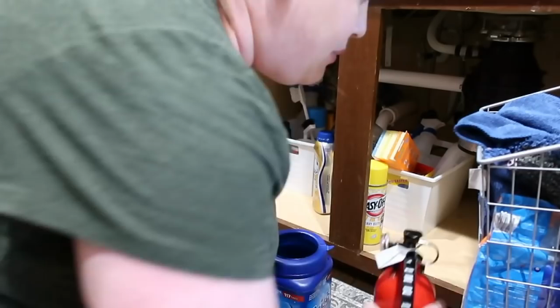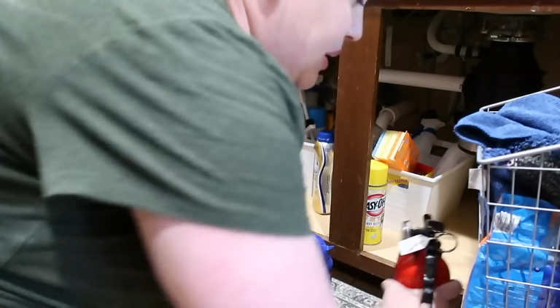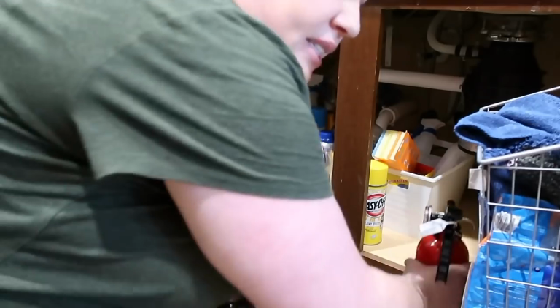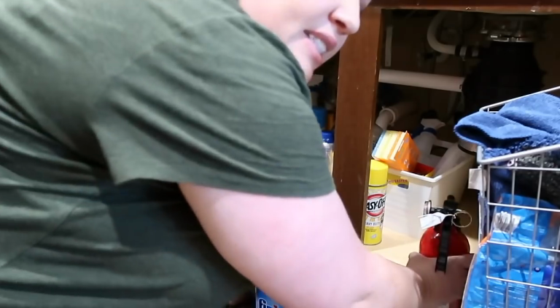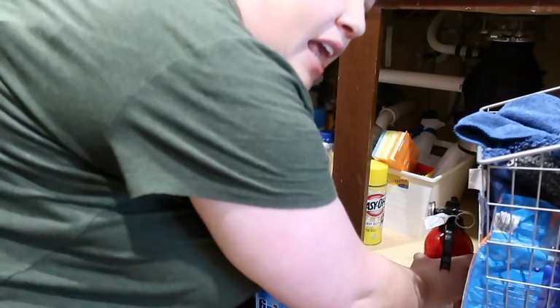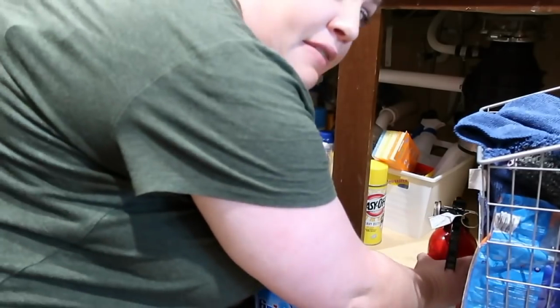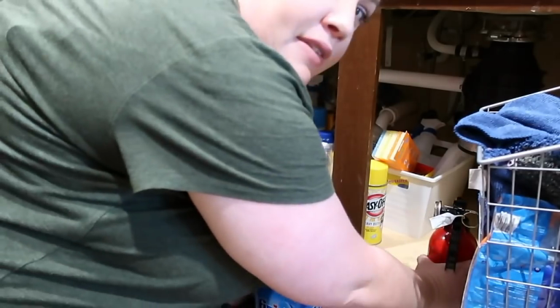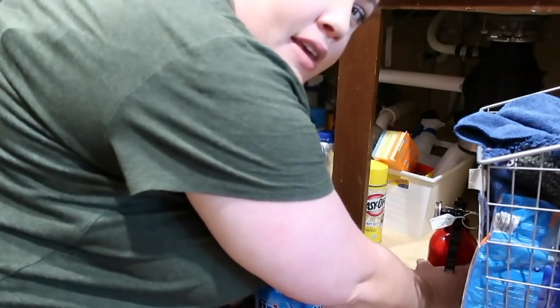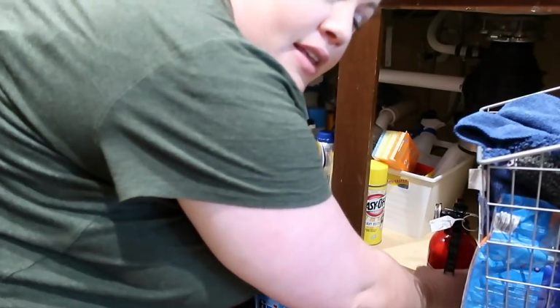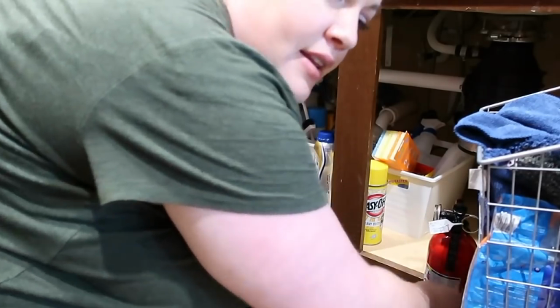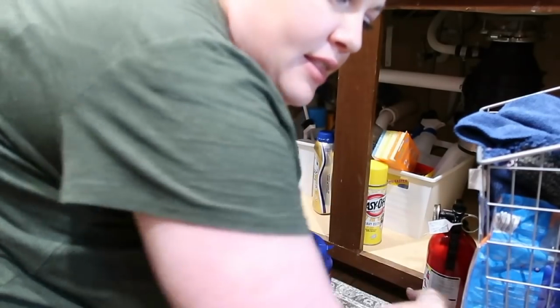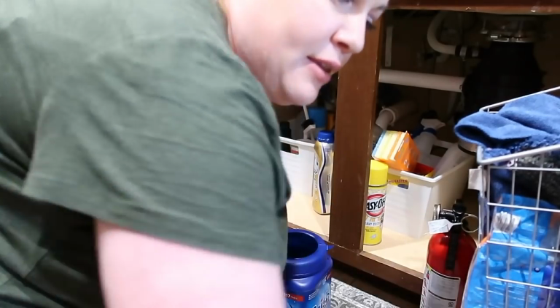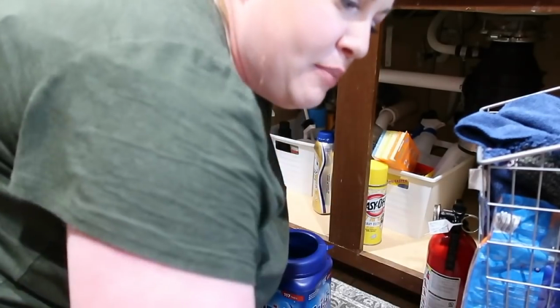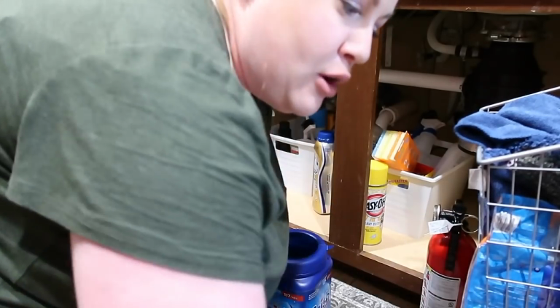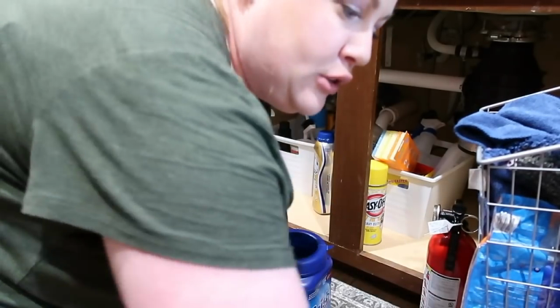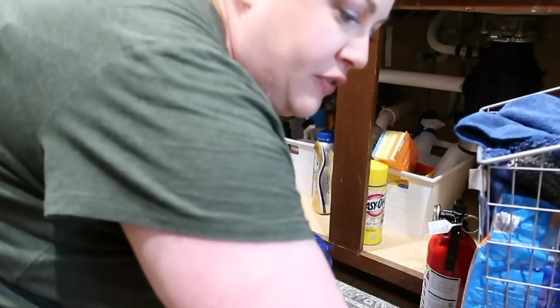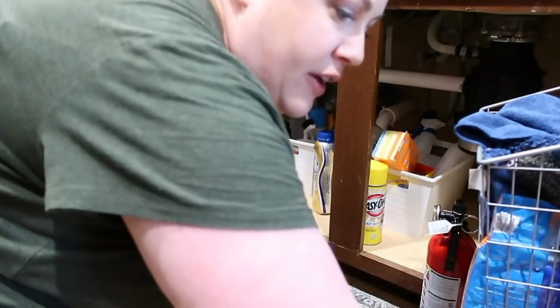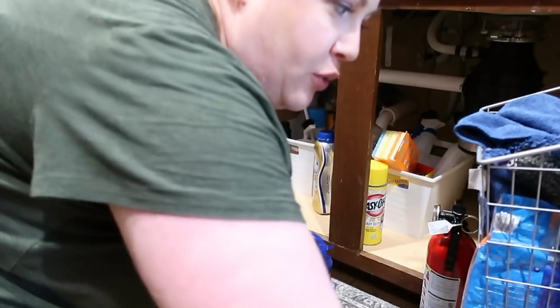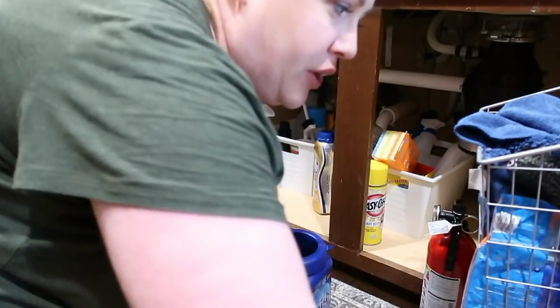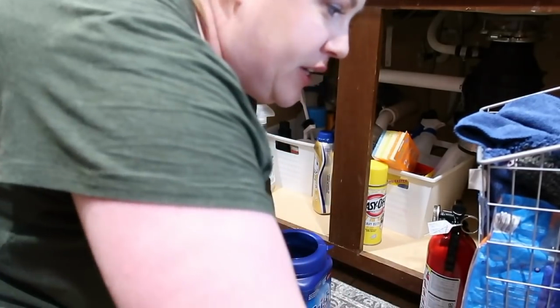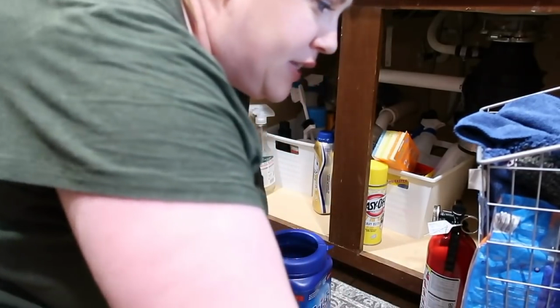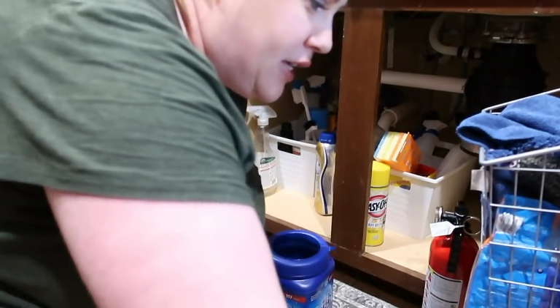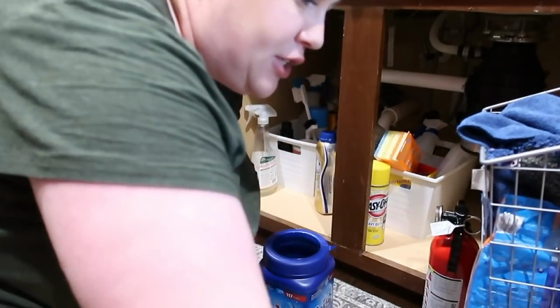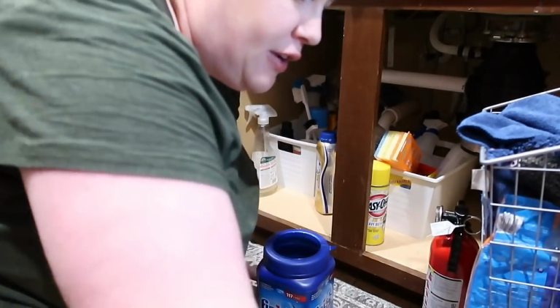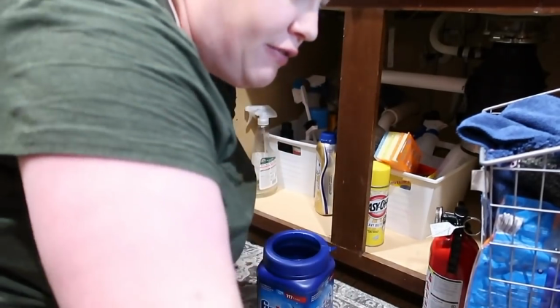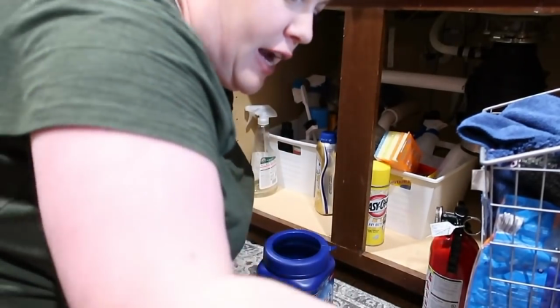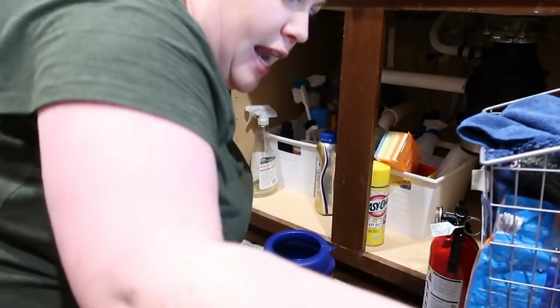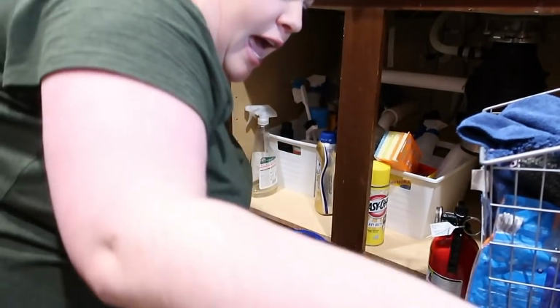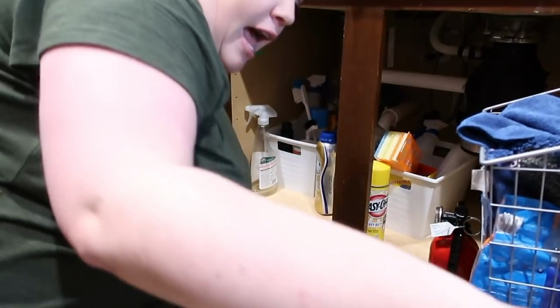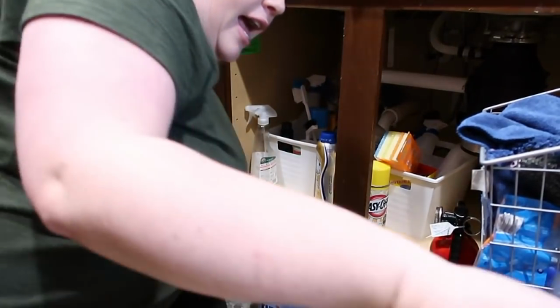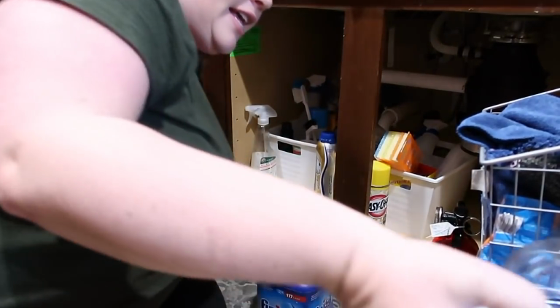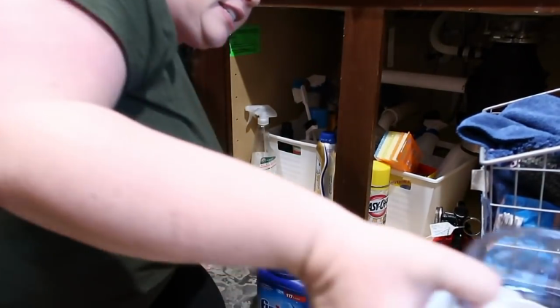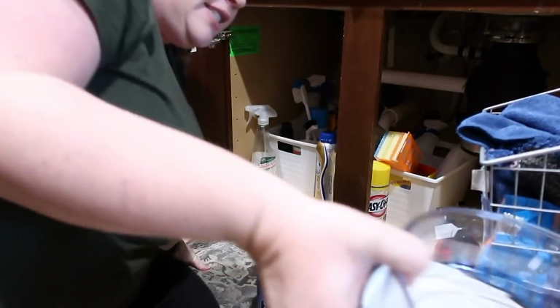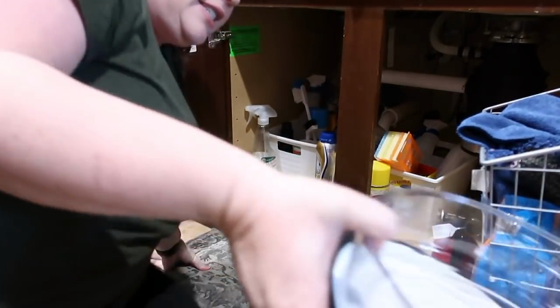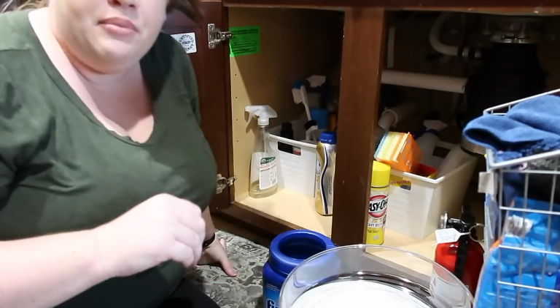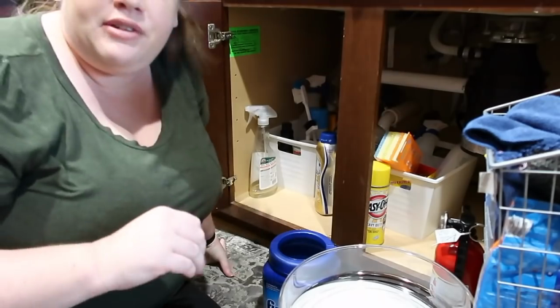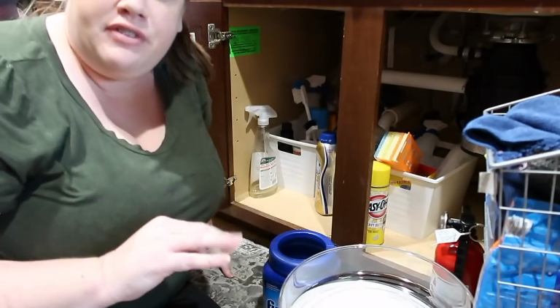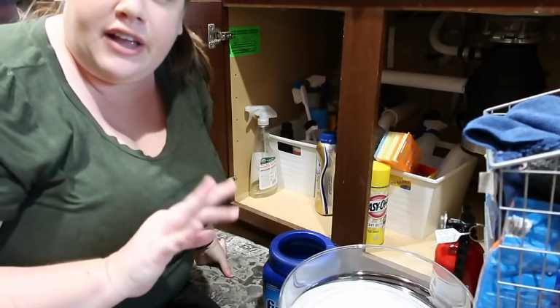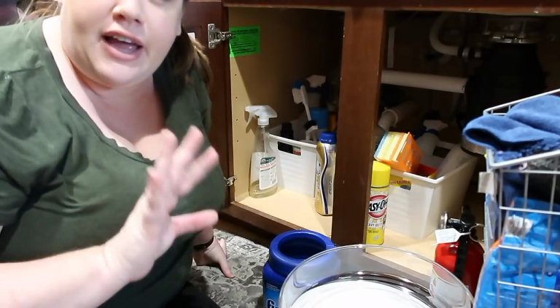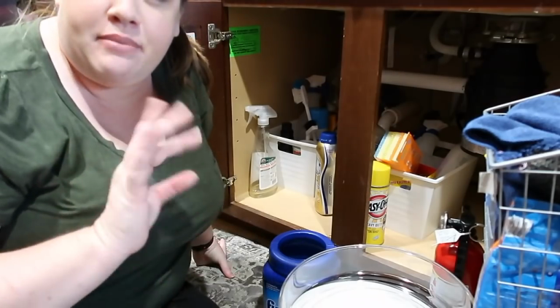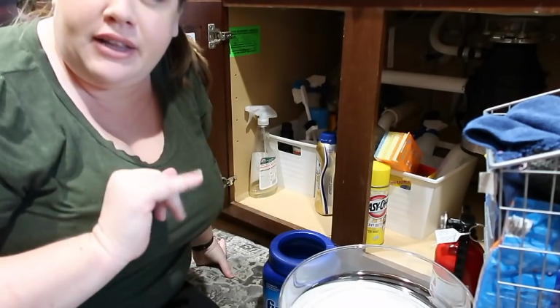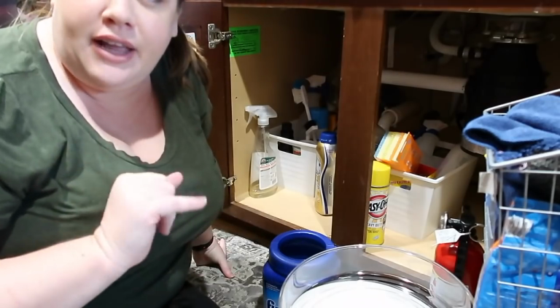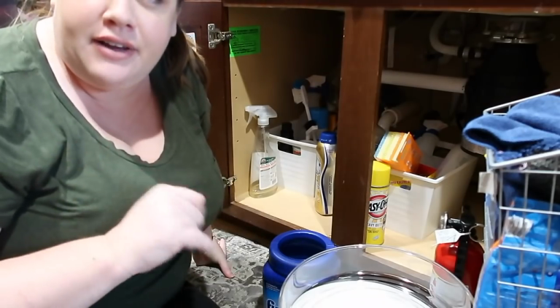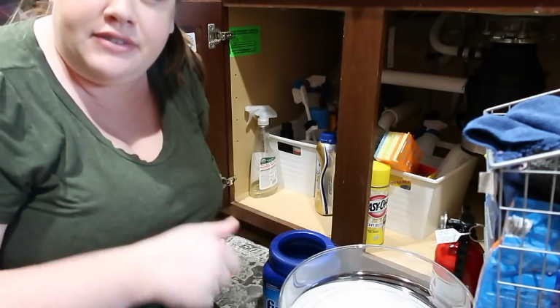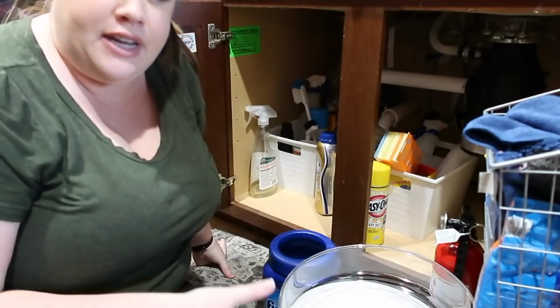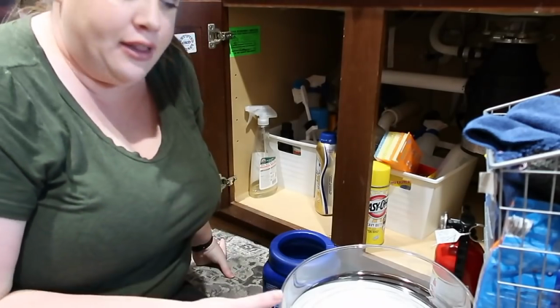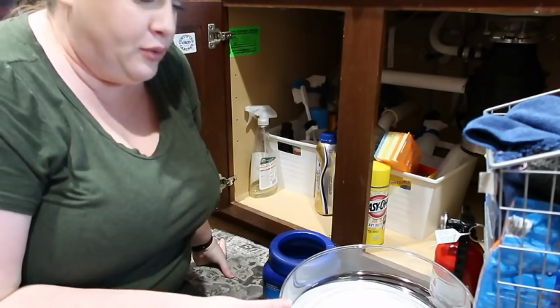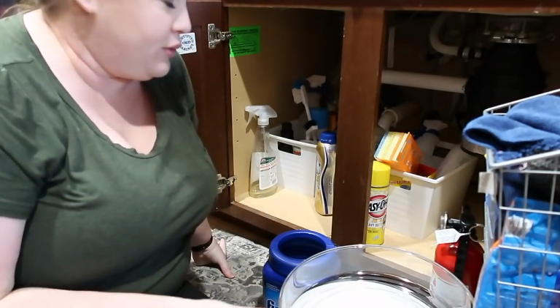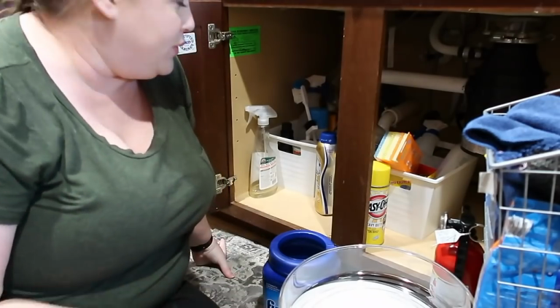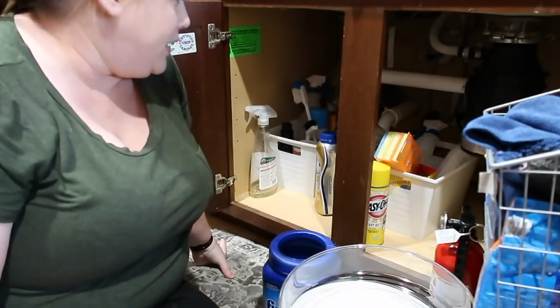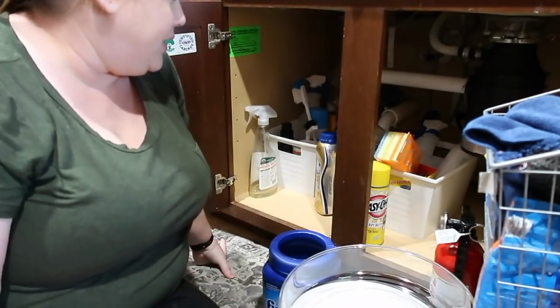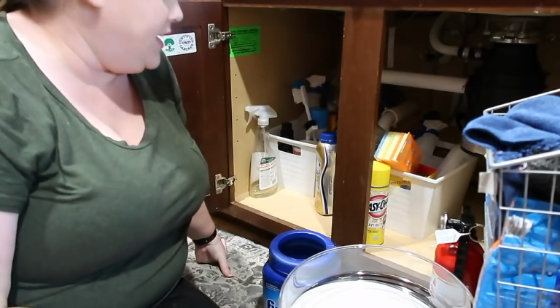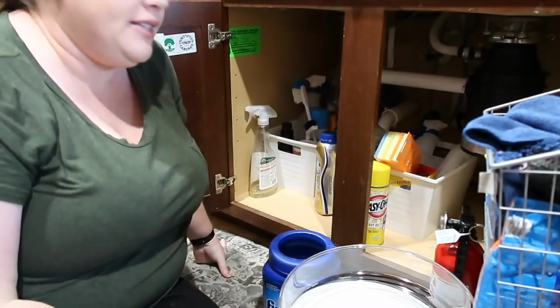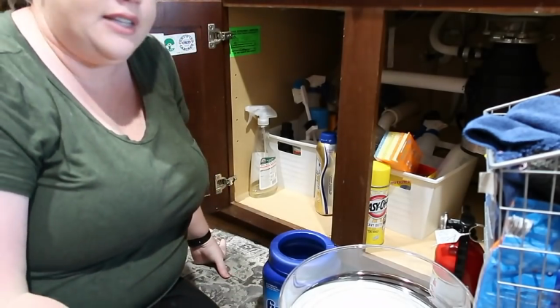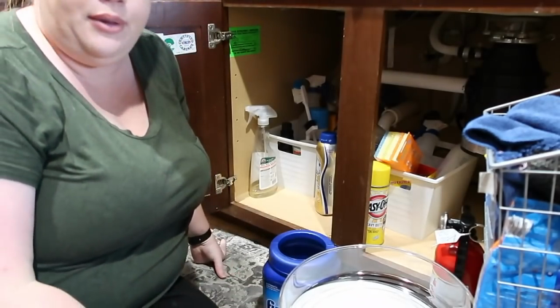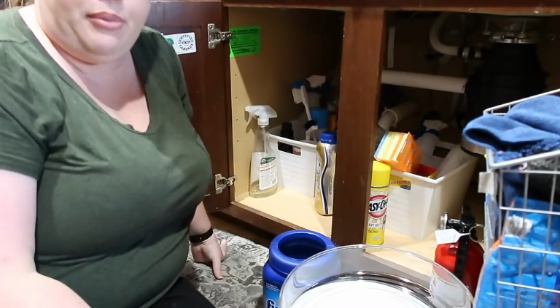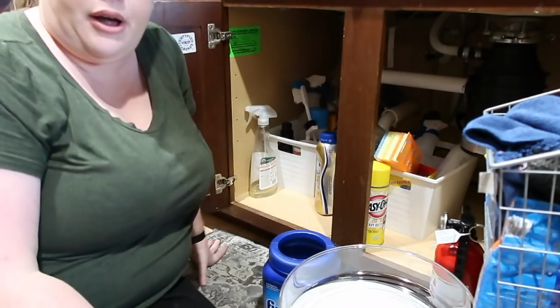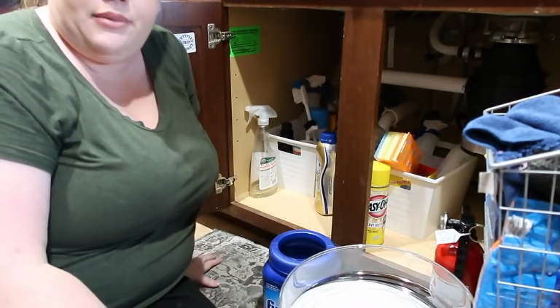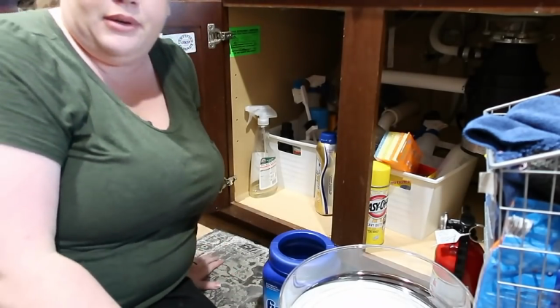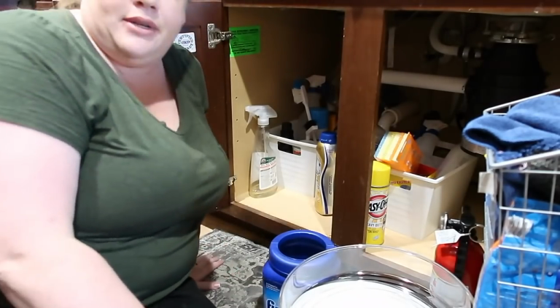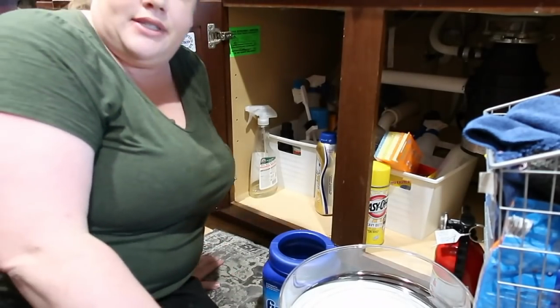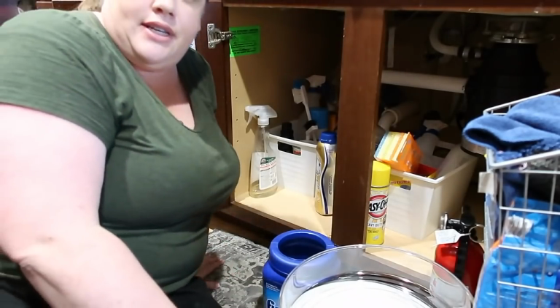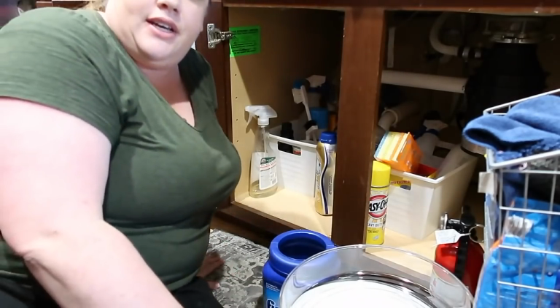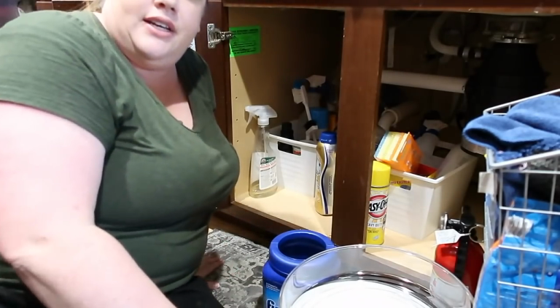I've been saving the most fun organization for last. I'm going to feel like I have my life together with one of these in the bottom of my sink cabinet.